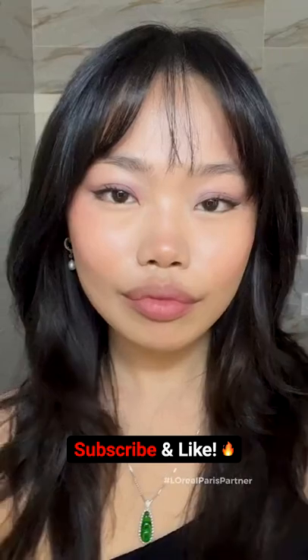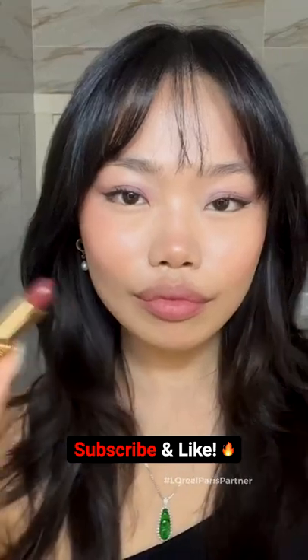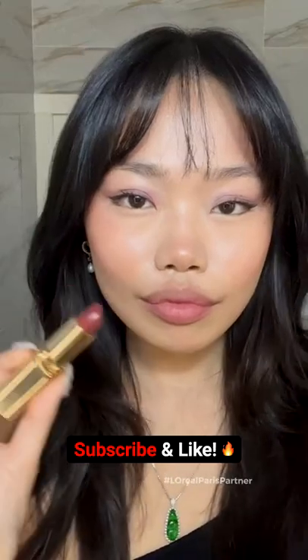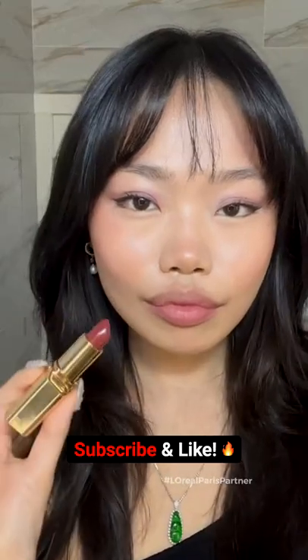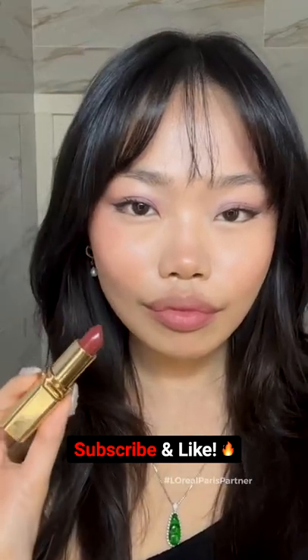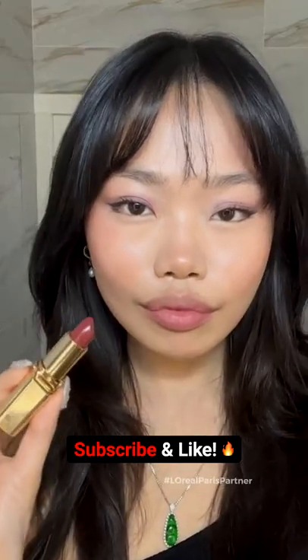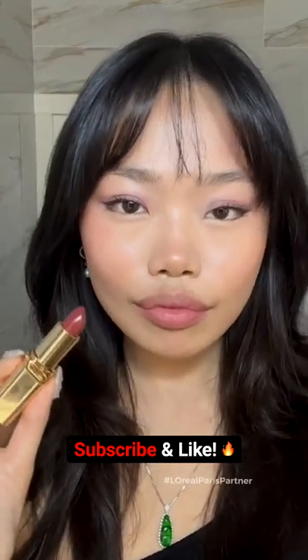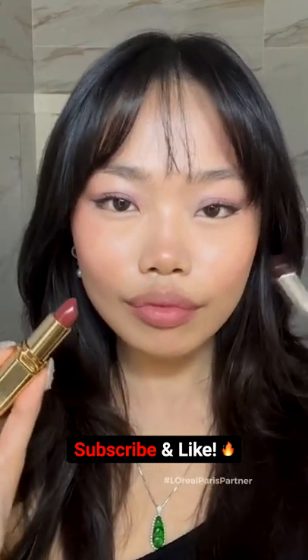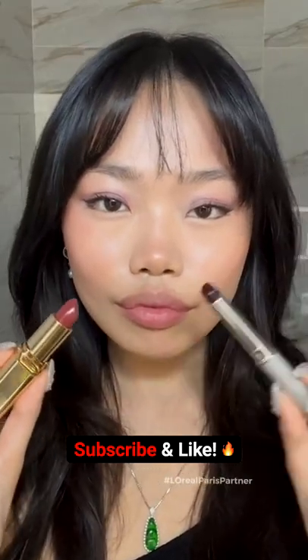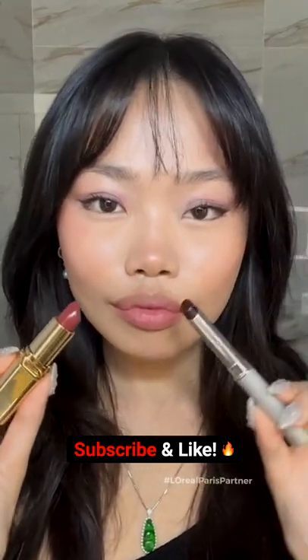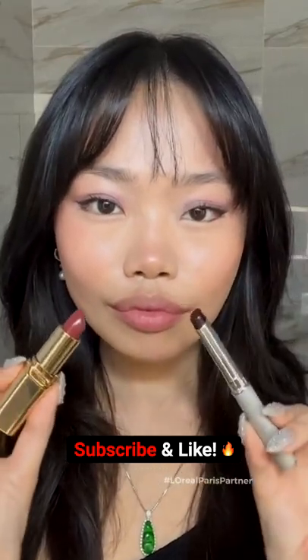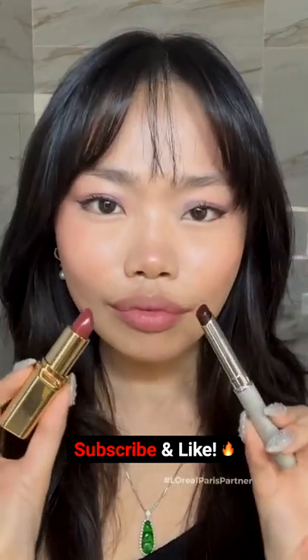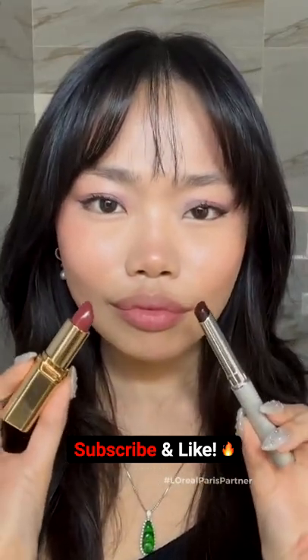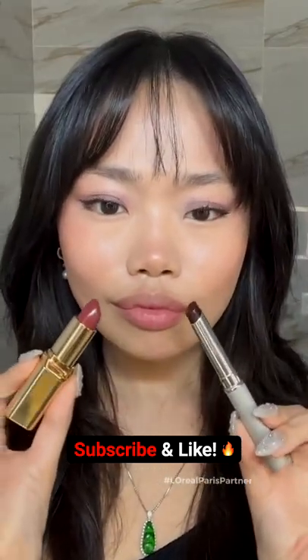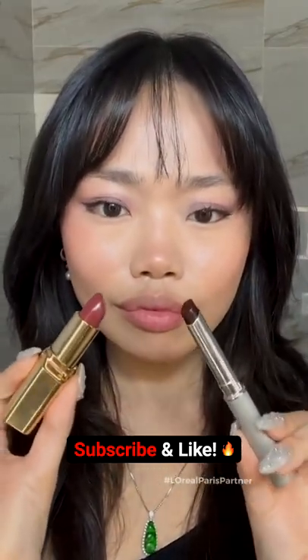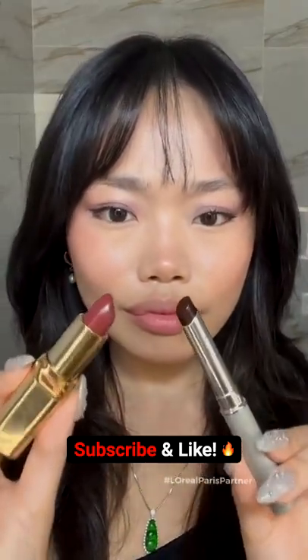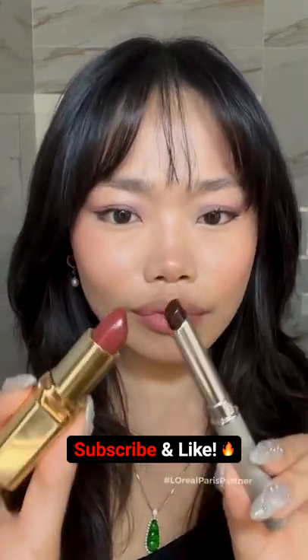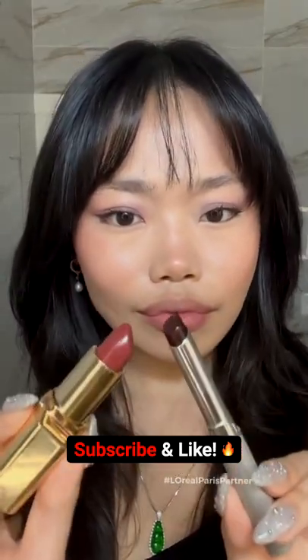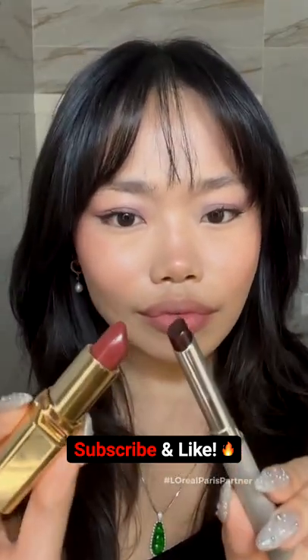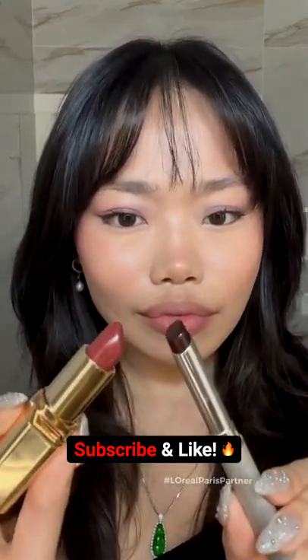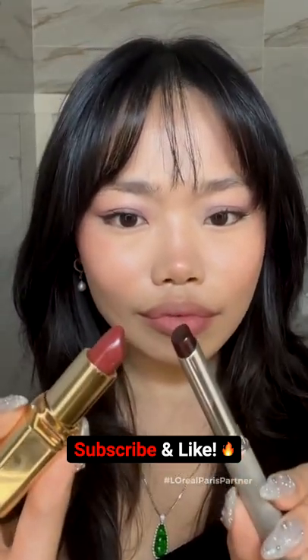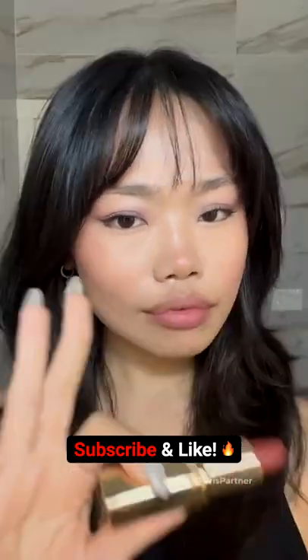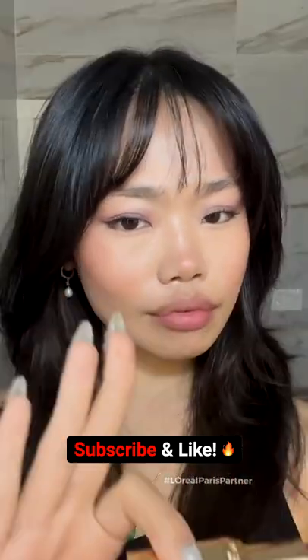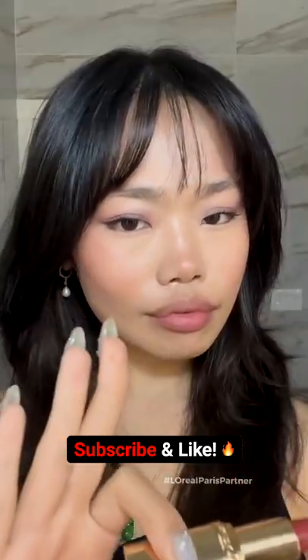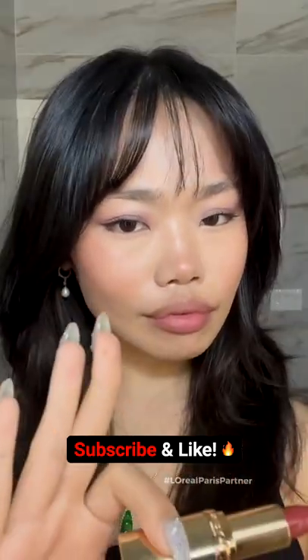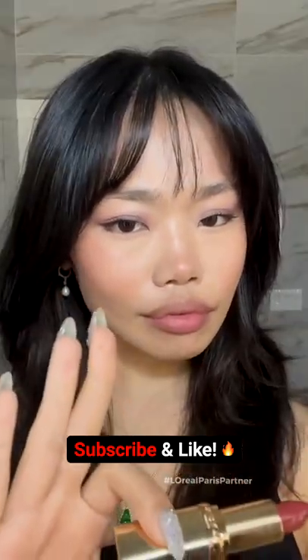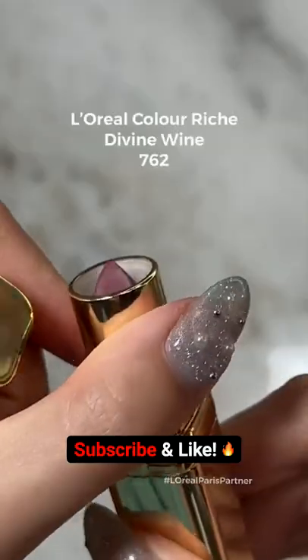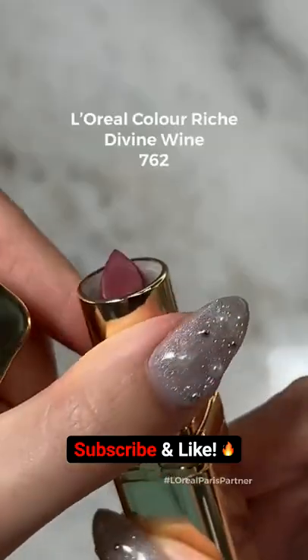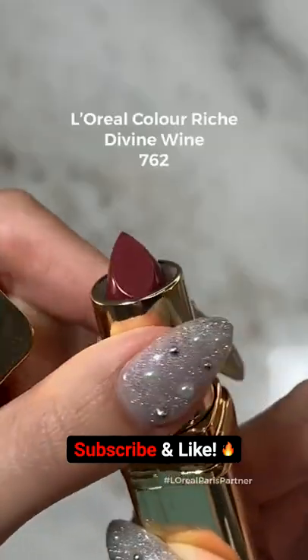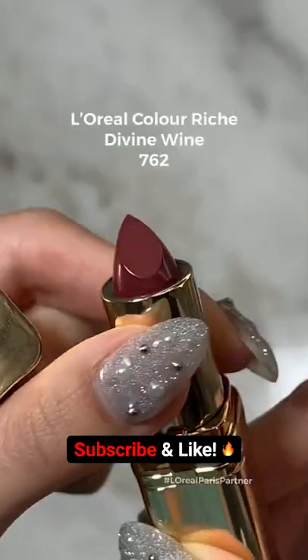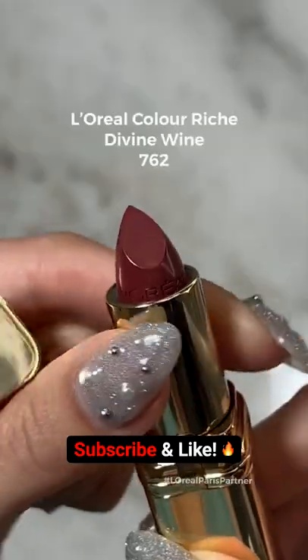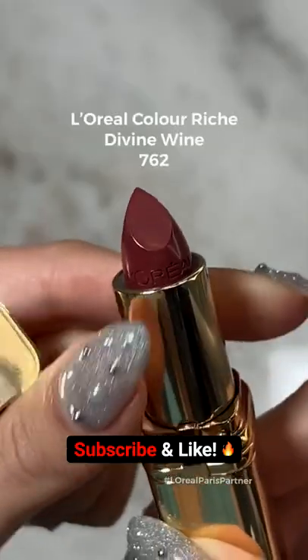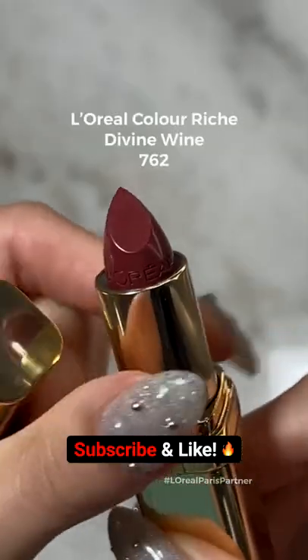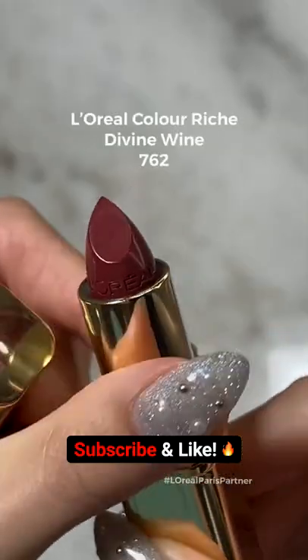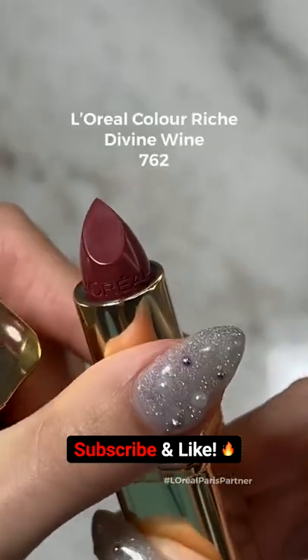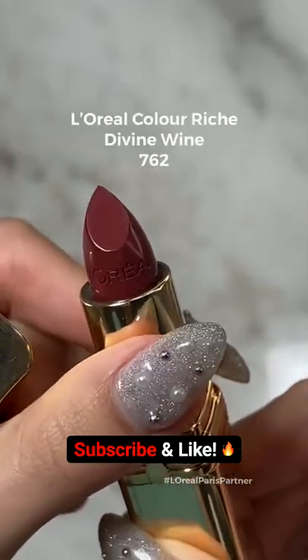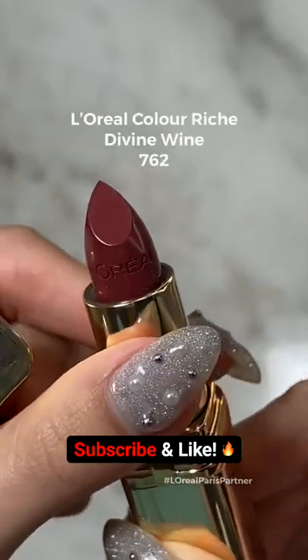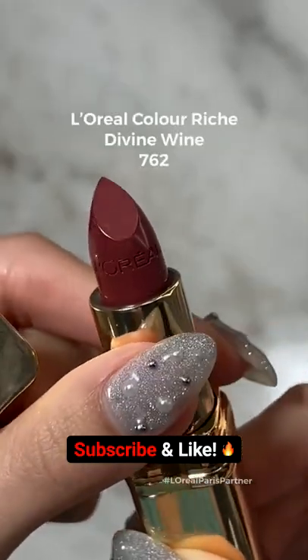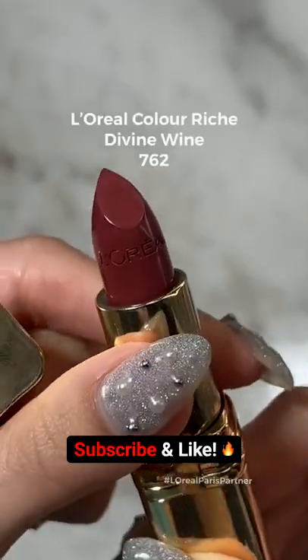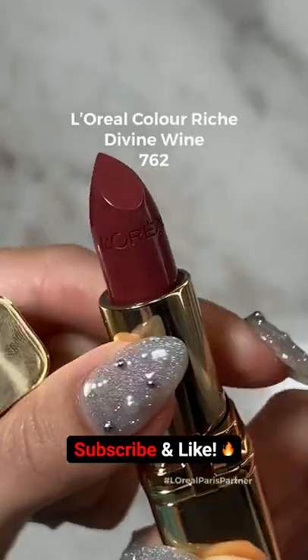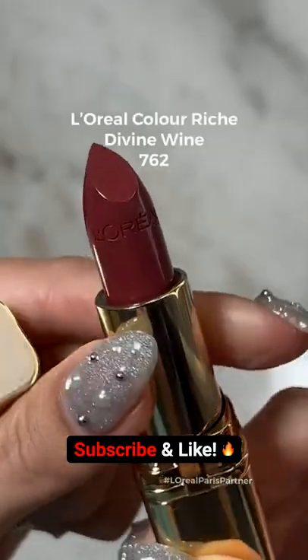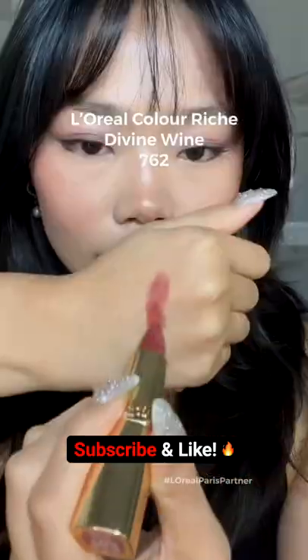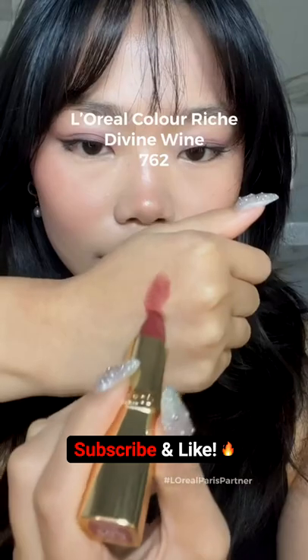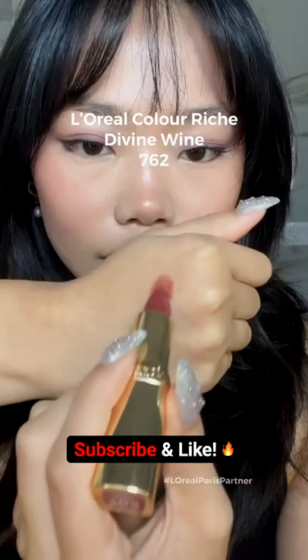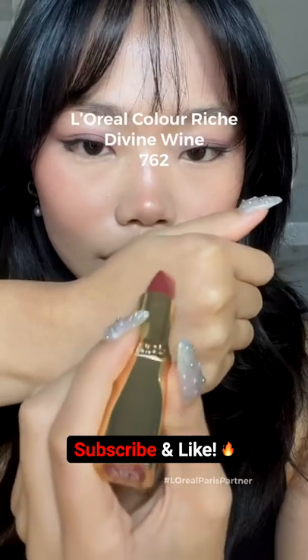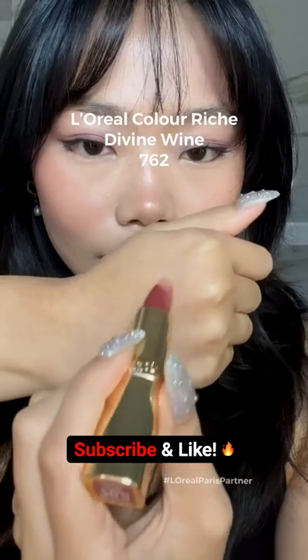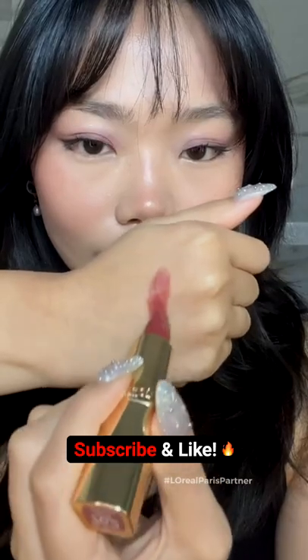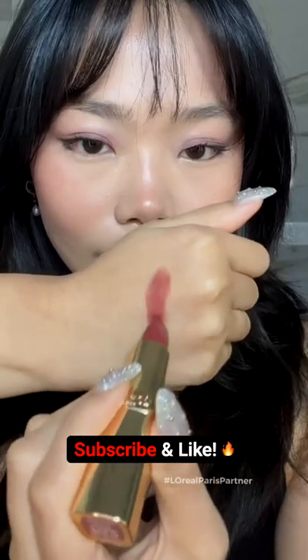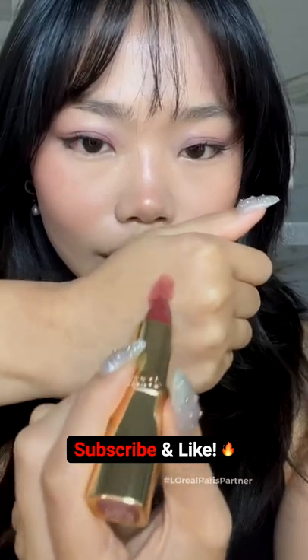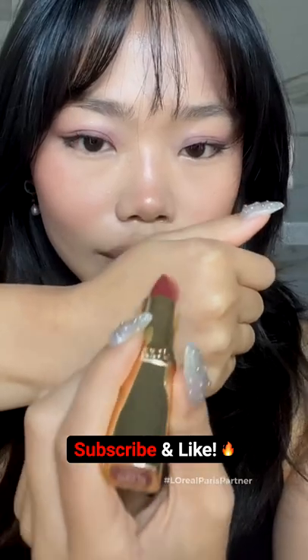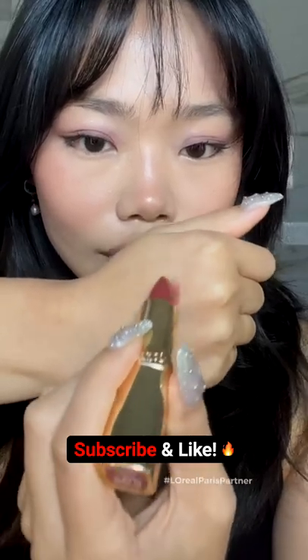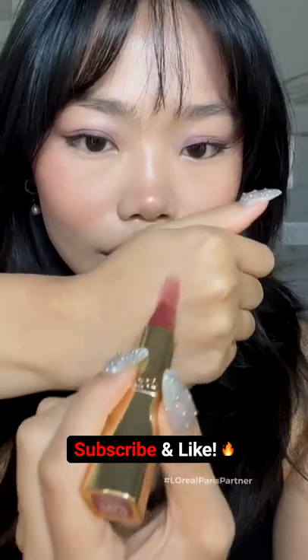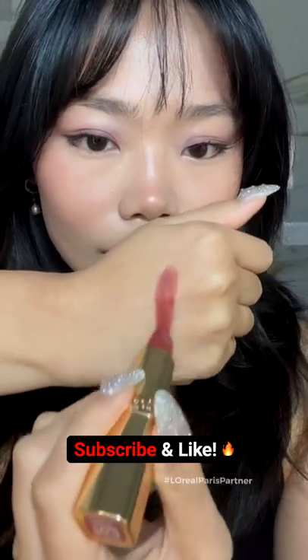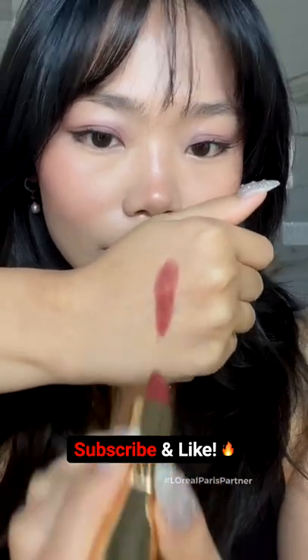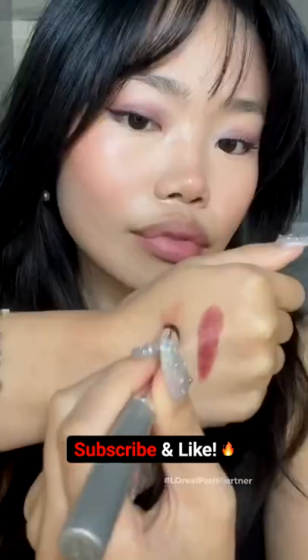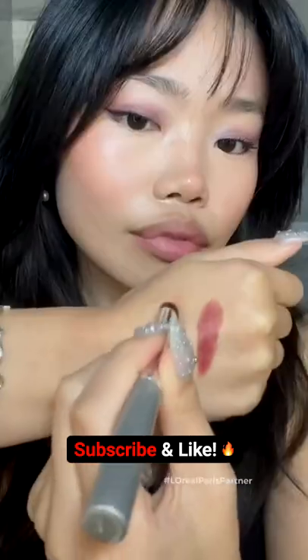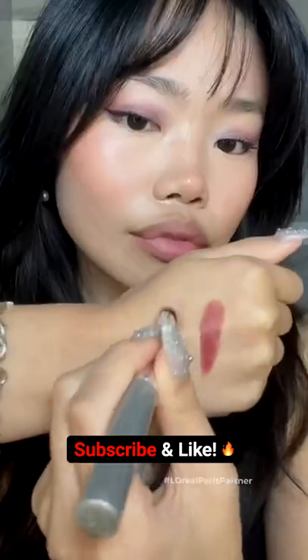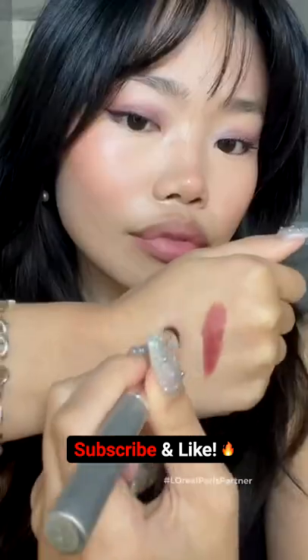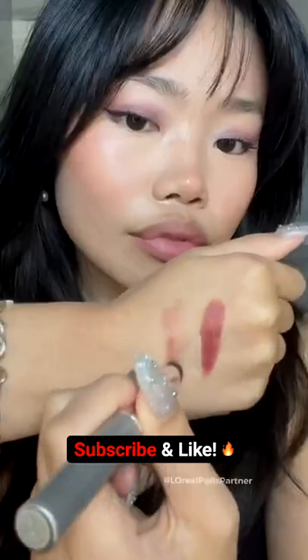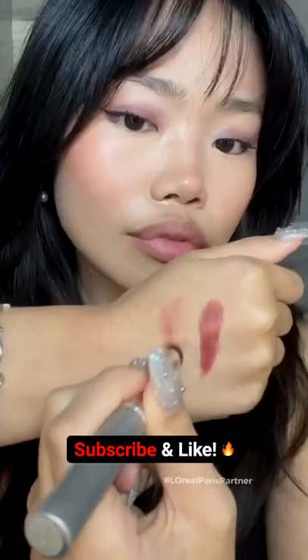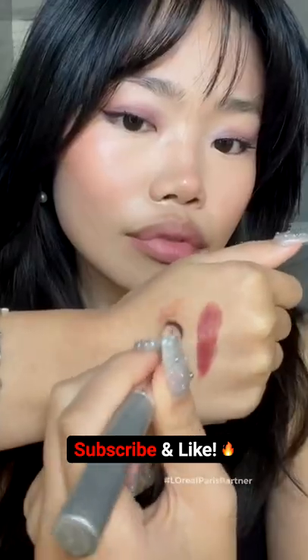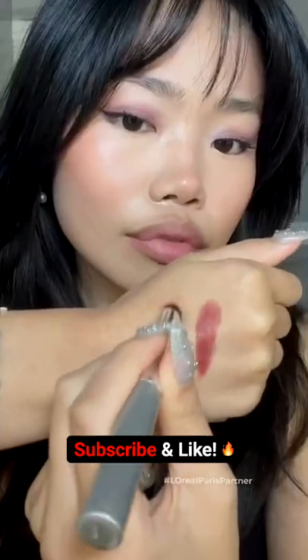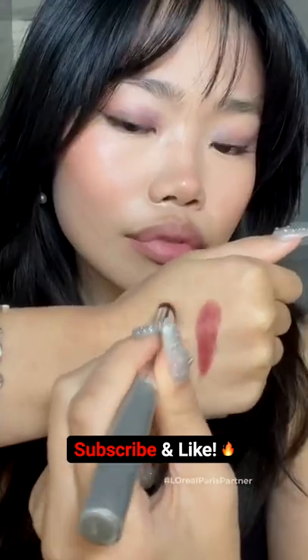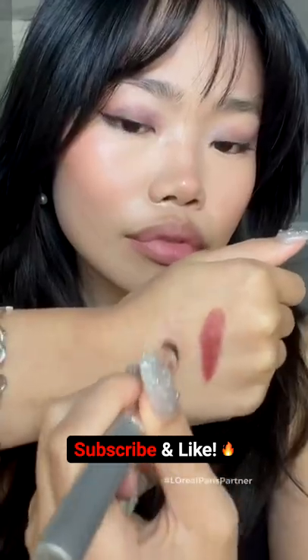I heard this L'Oreal shade is exactly like this Black Honey shade, so let's see. This is the L'Oreal Colorriche in Divine Wine 762 on the famous Black Honey shade.